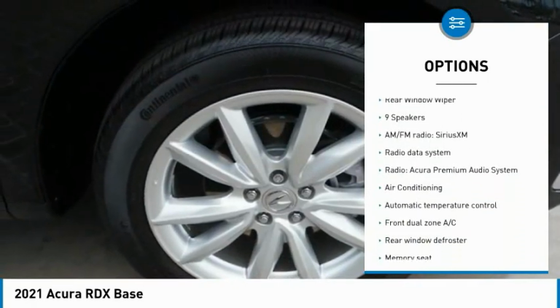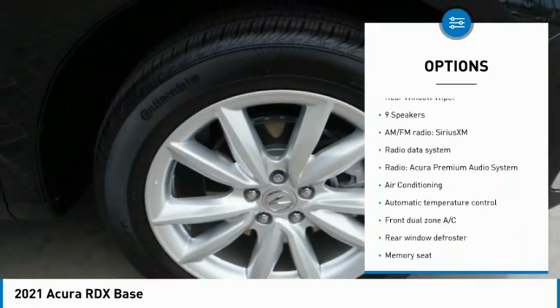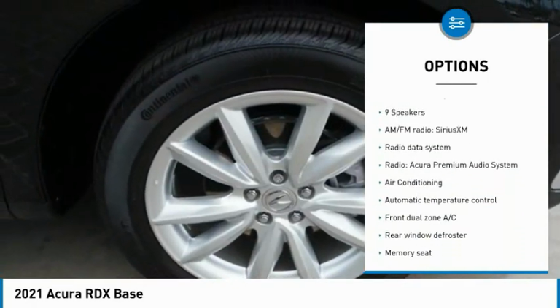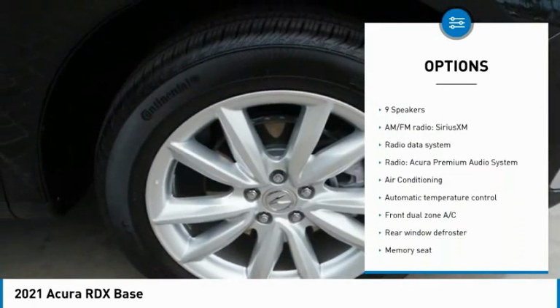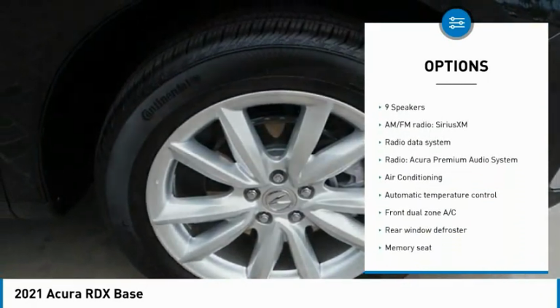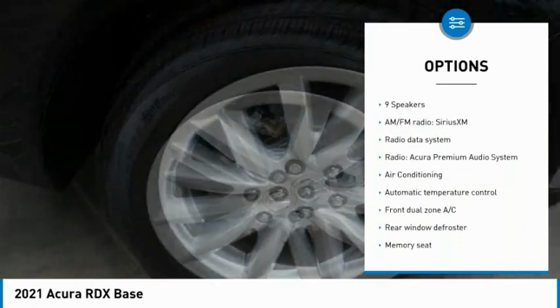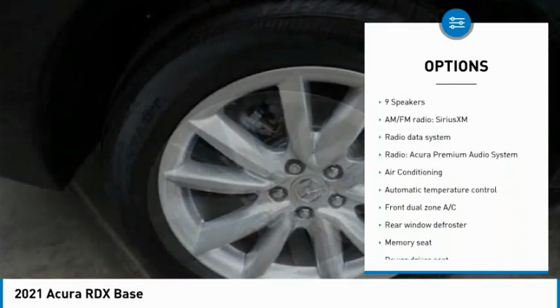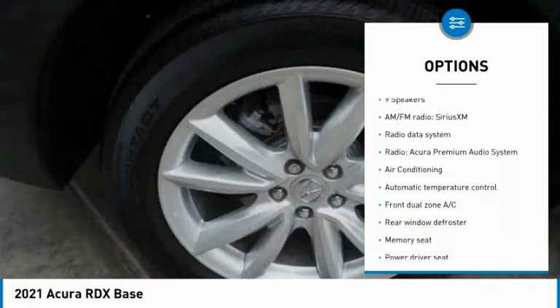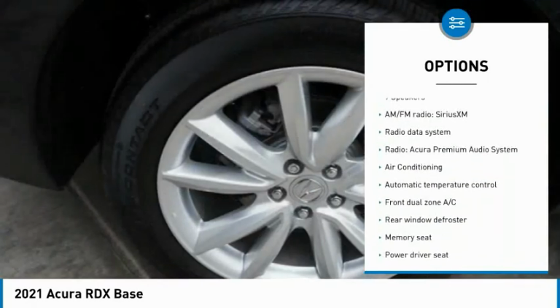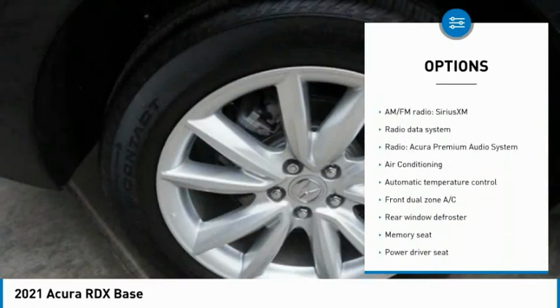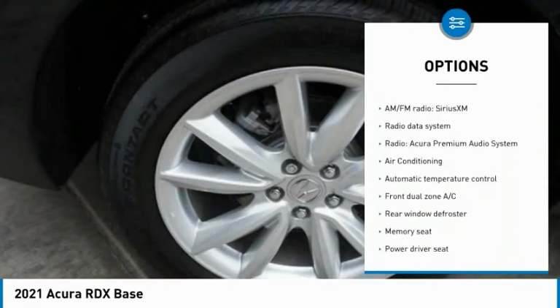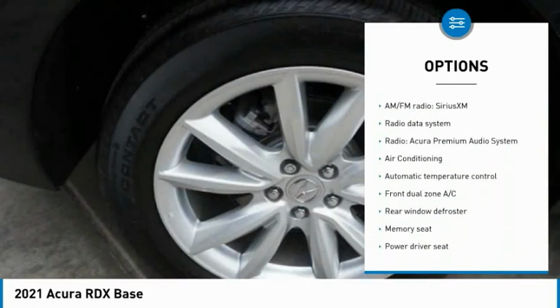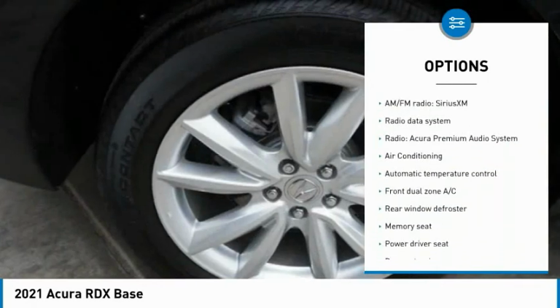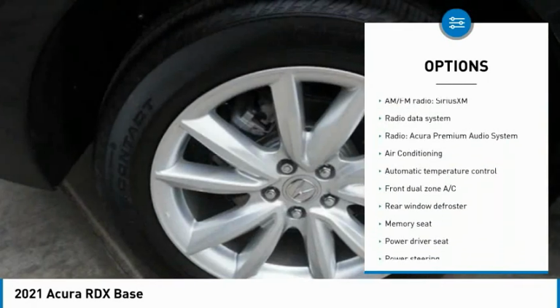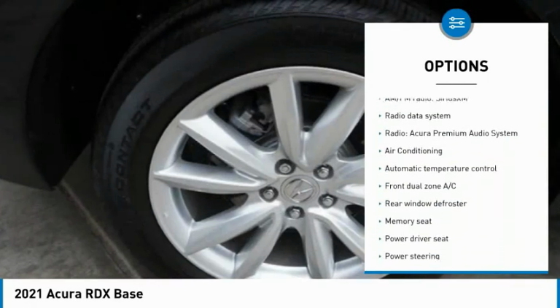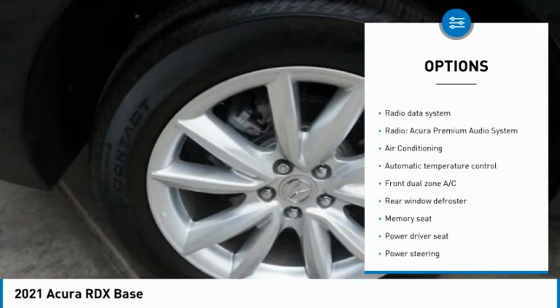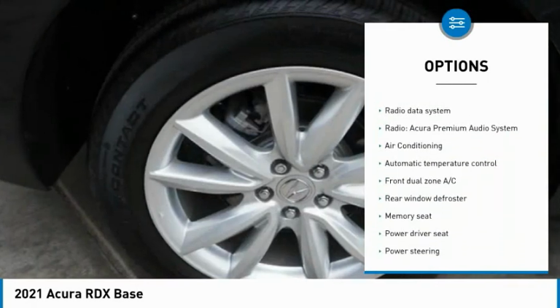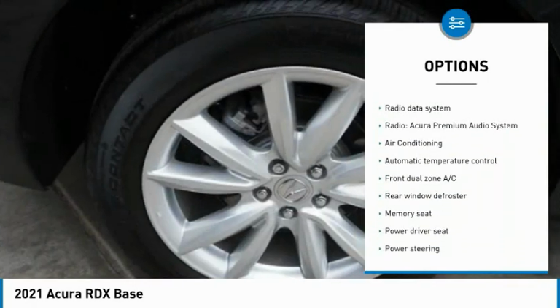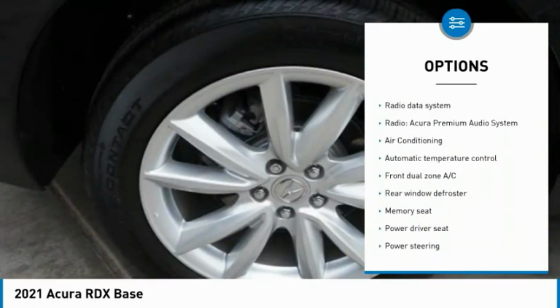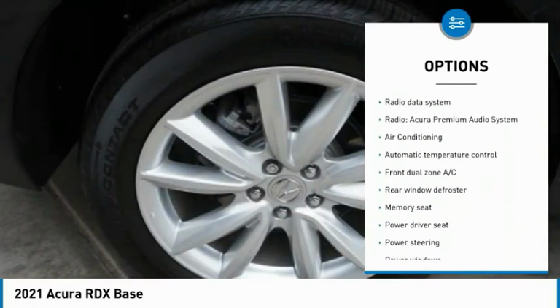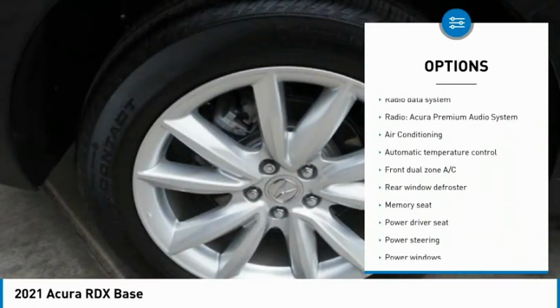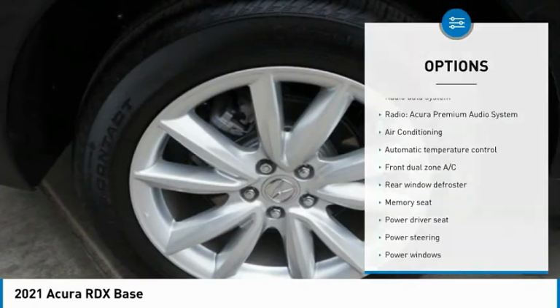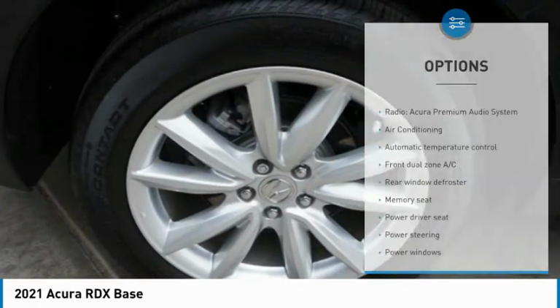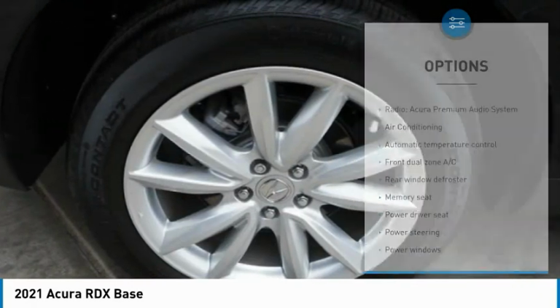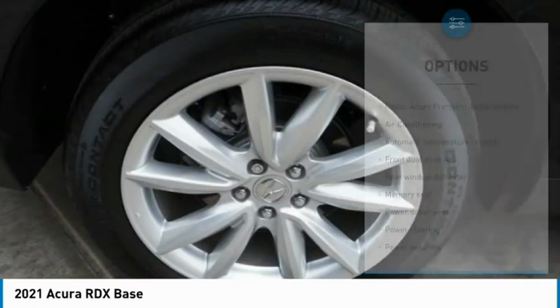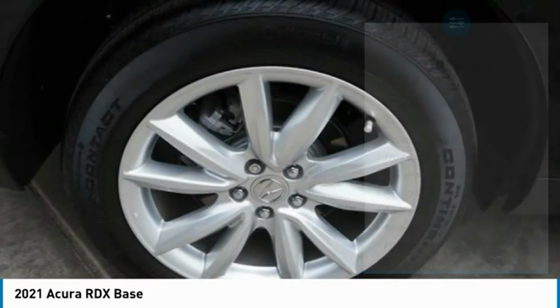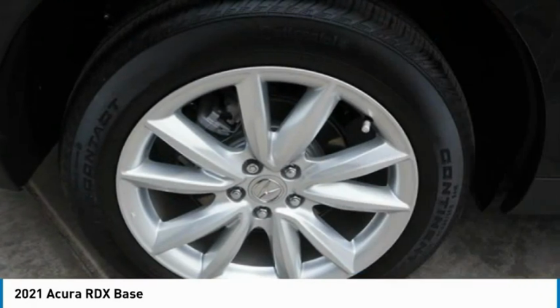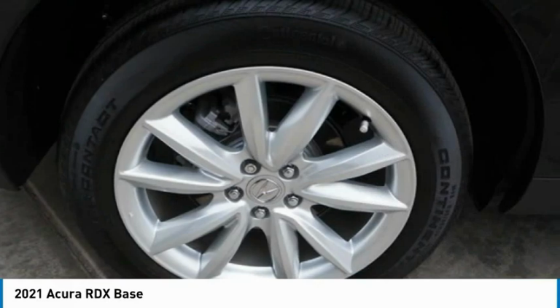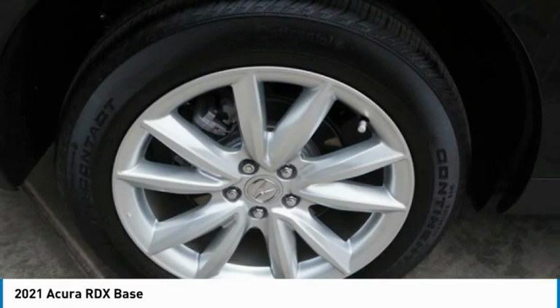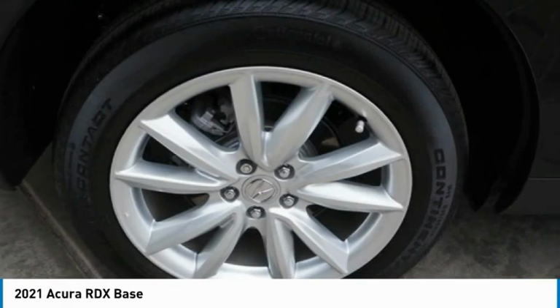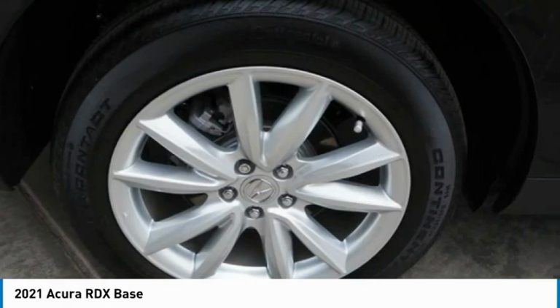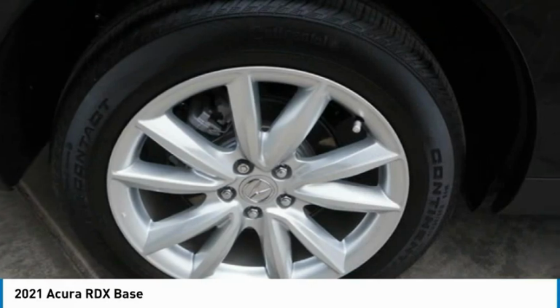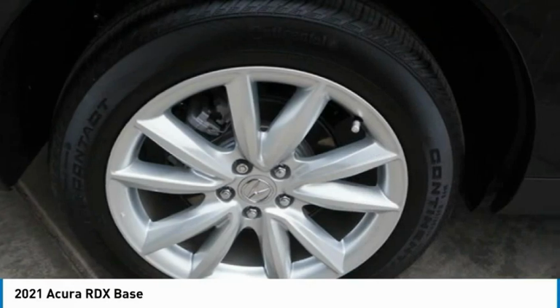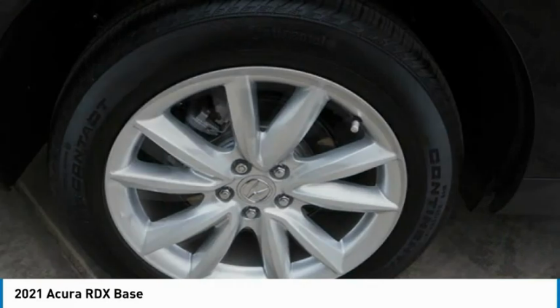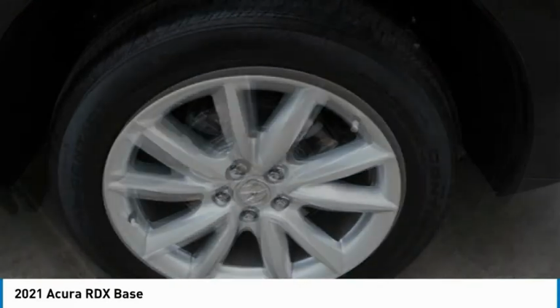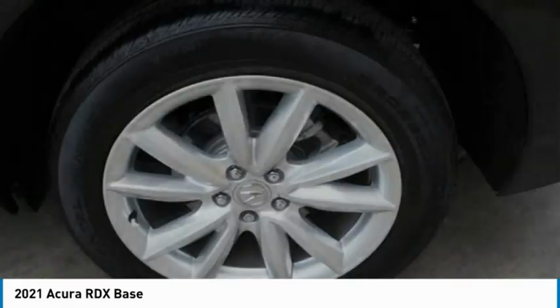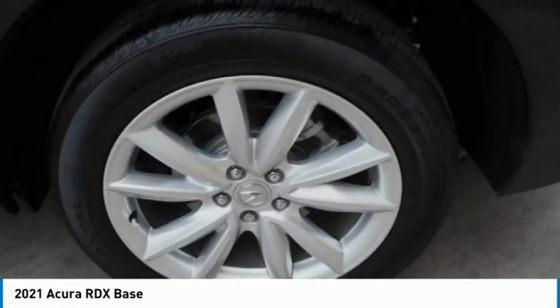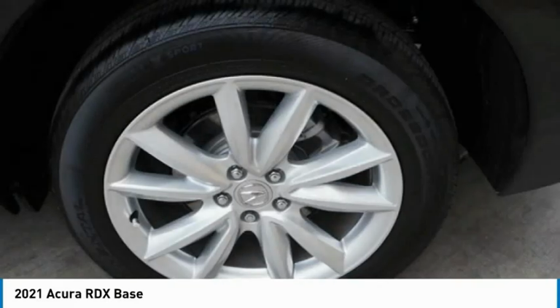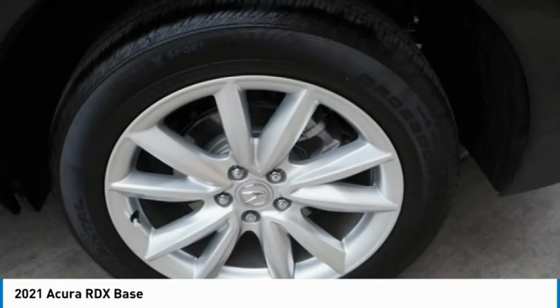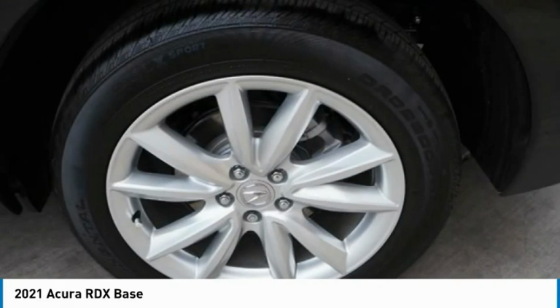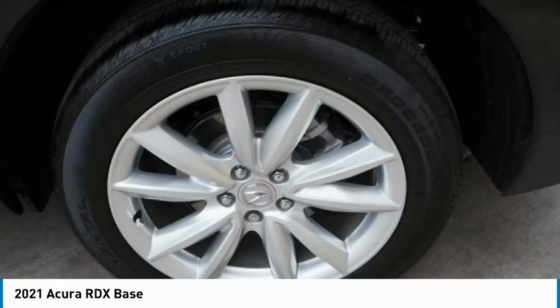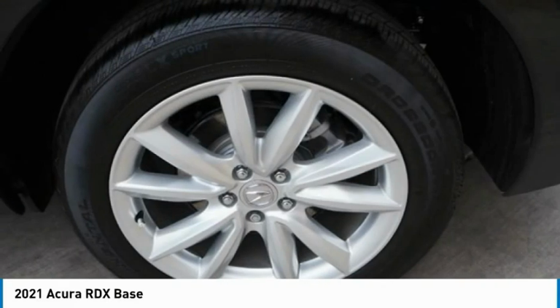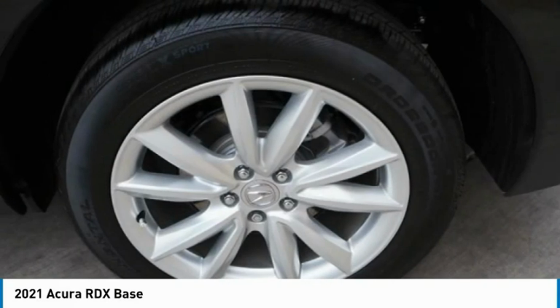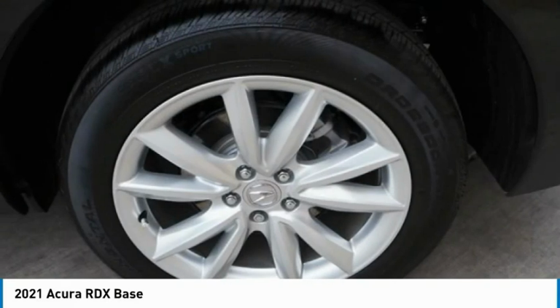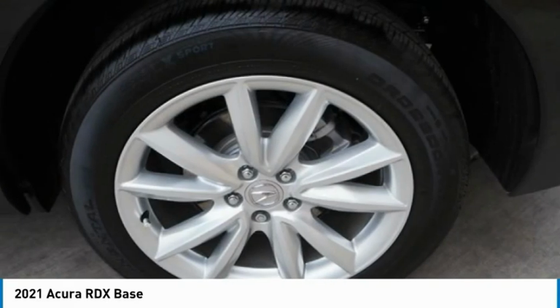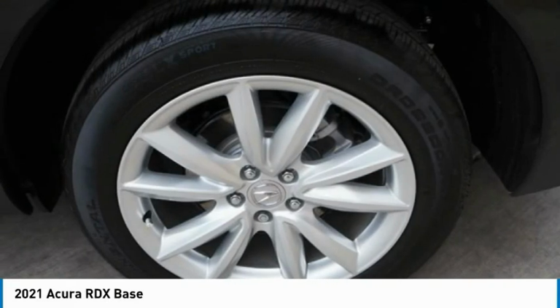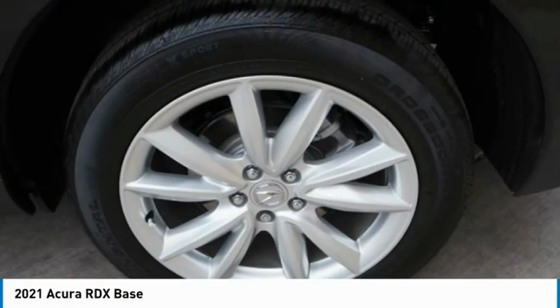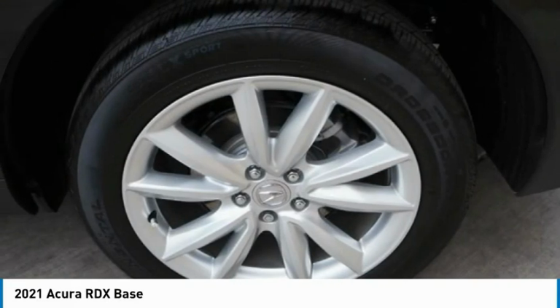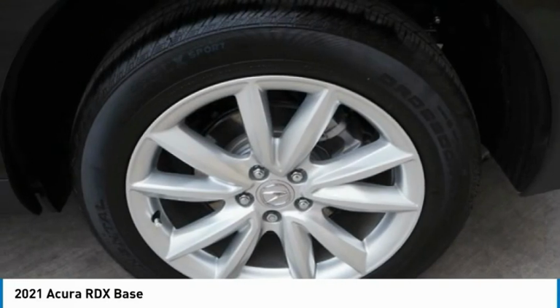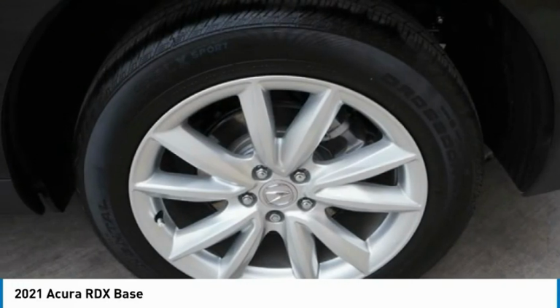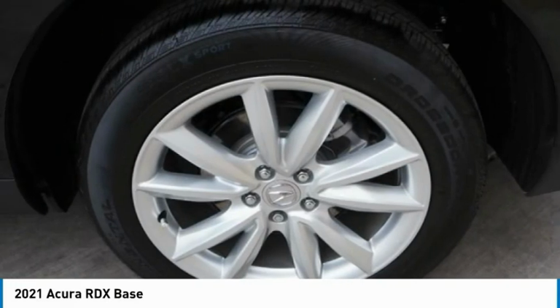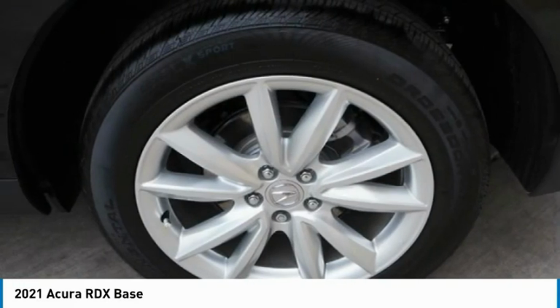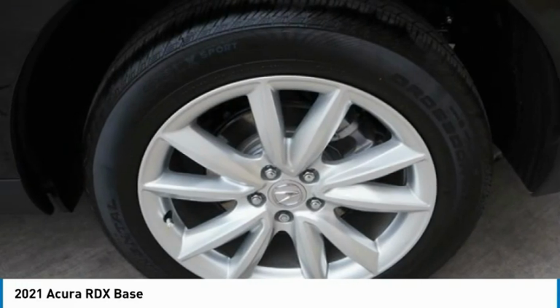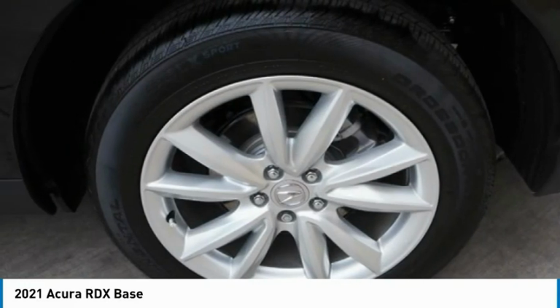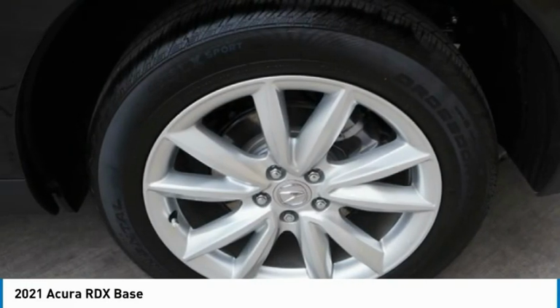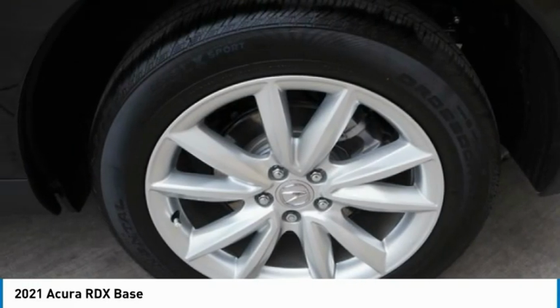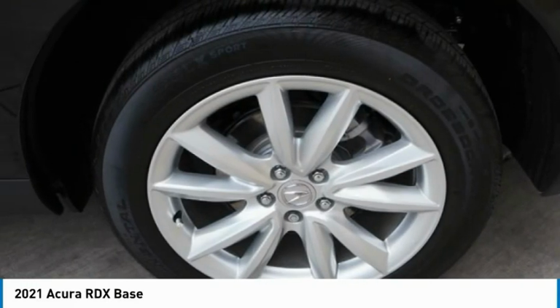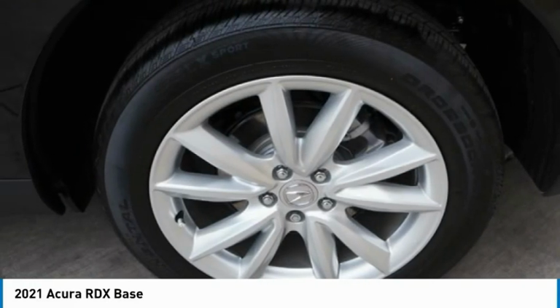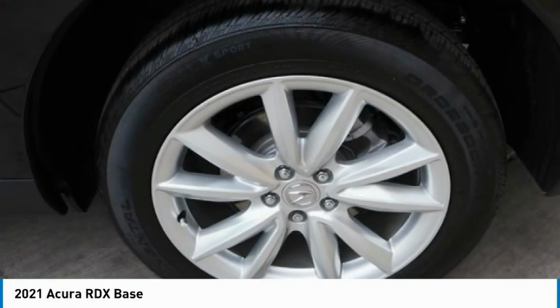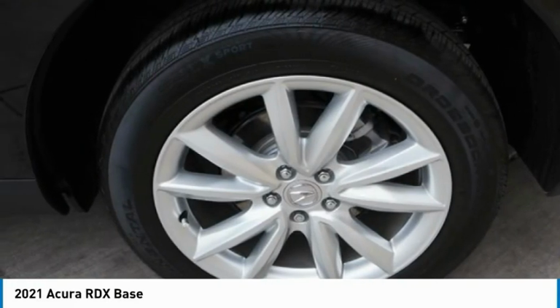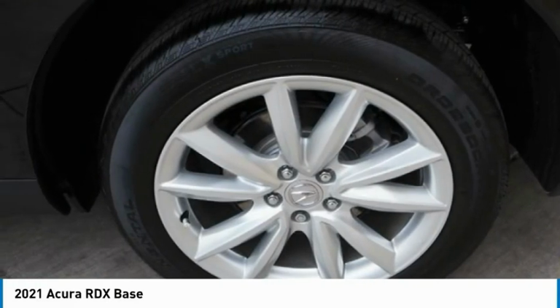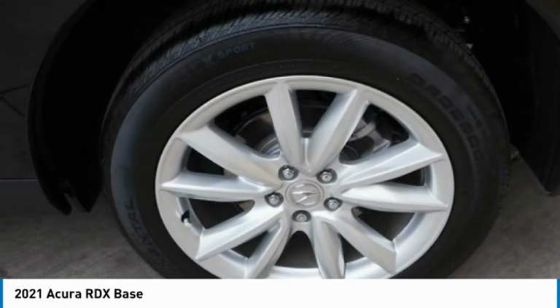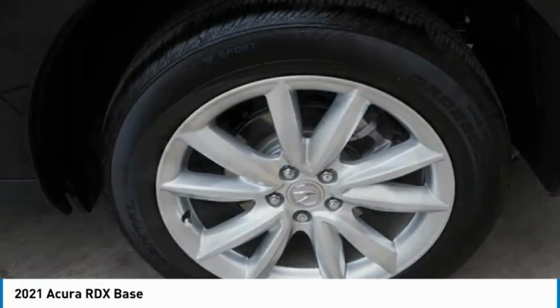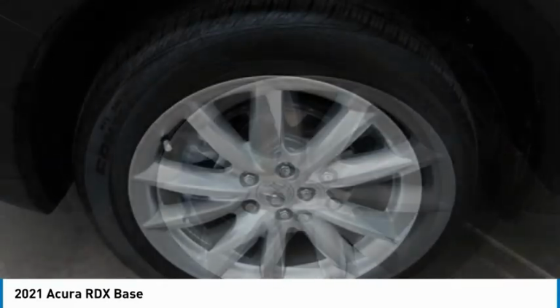Remote keyless entry, speed control, power moonroof, four-wheel disc brakes, and rear window wiper.